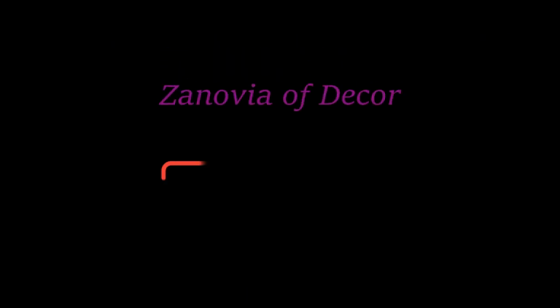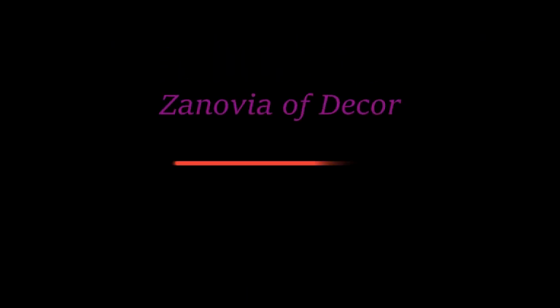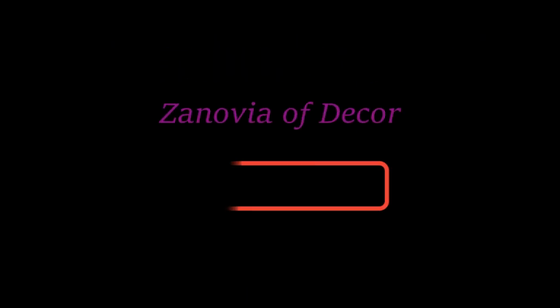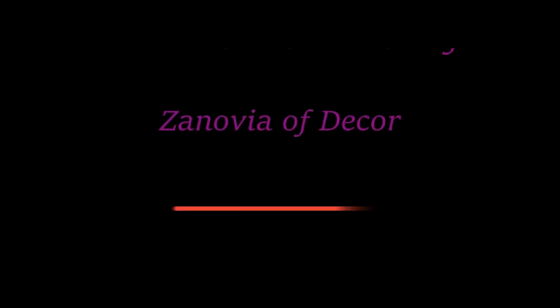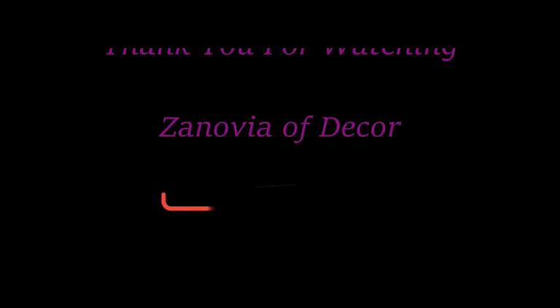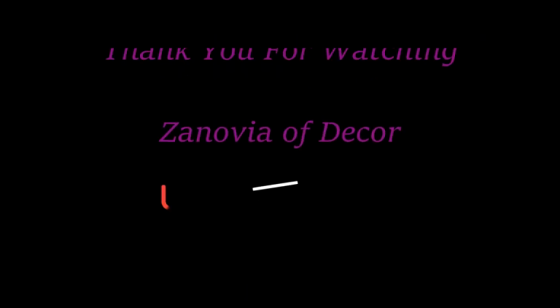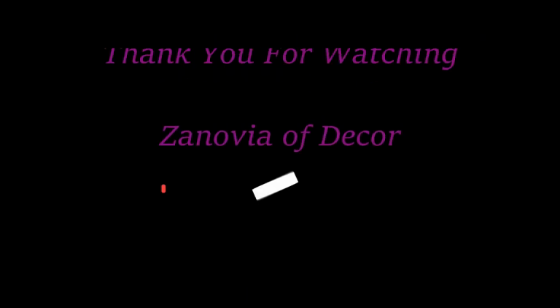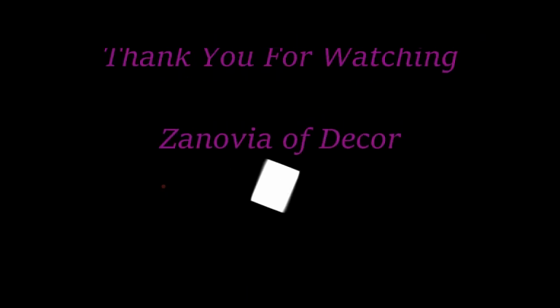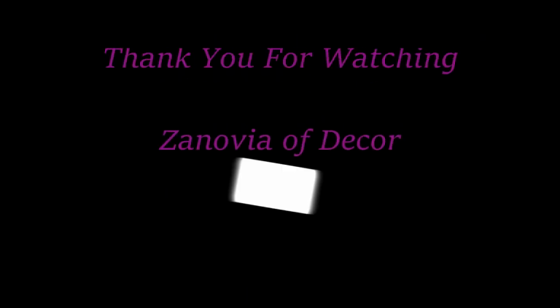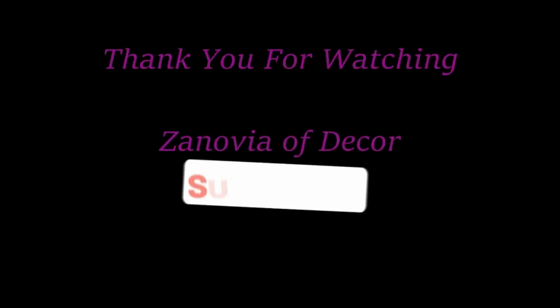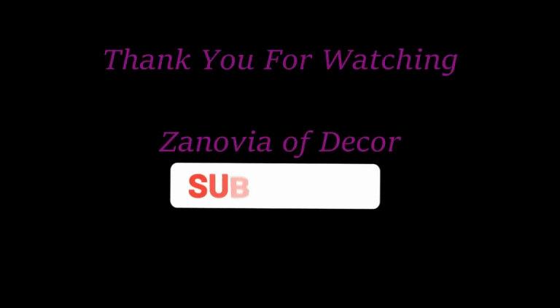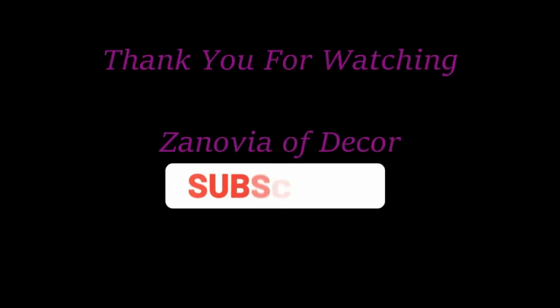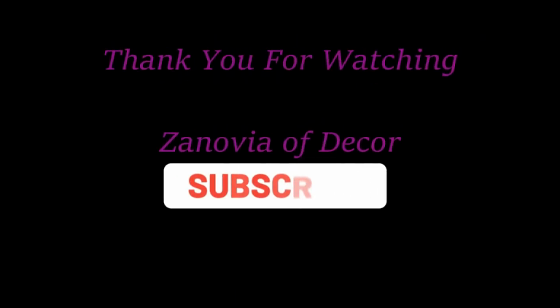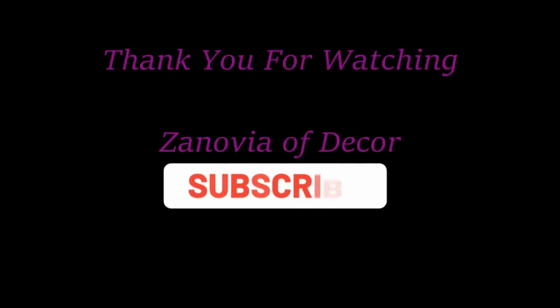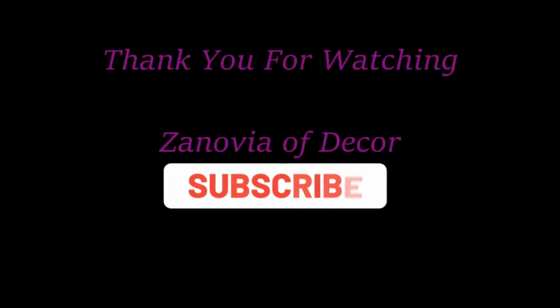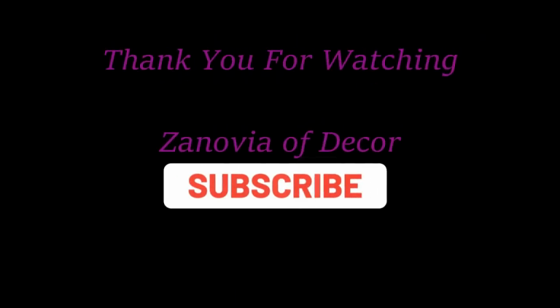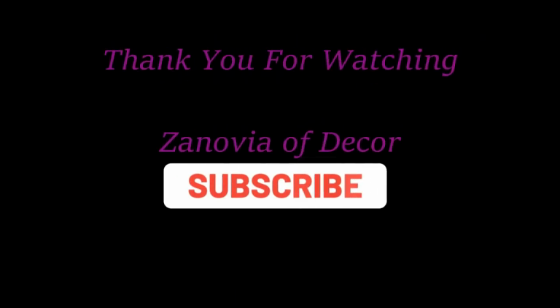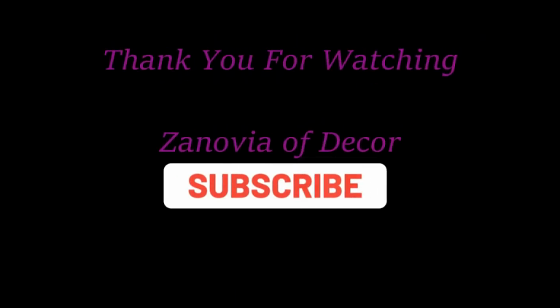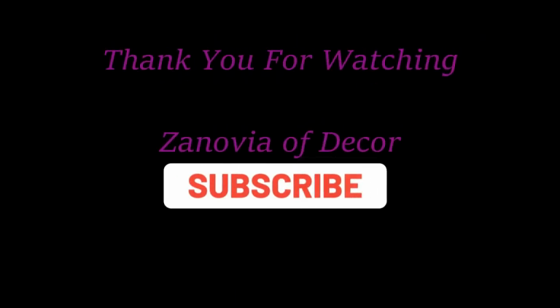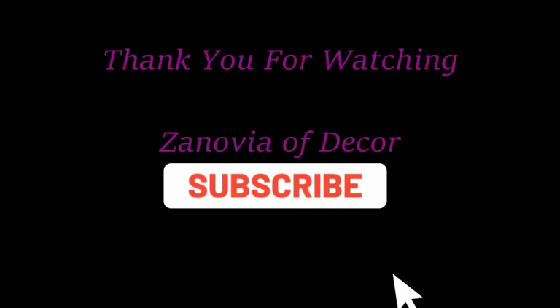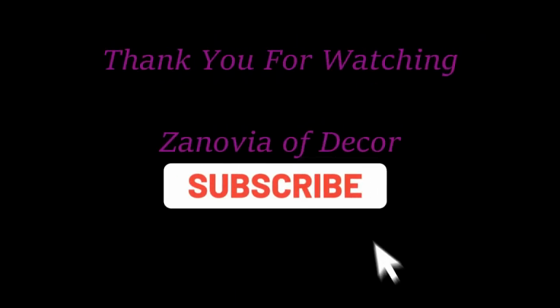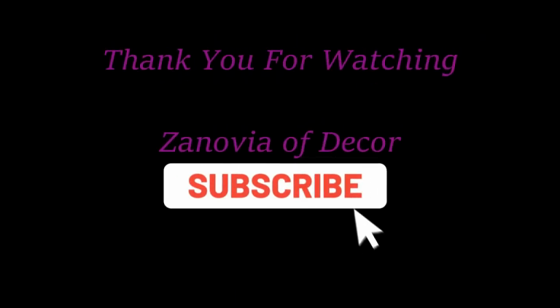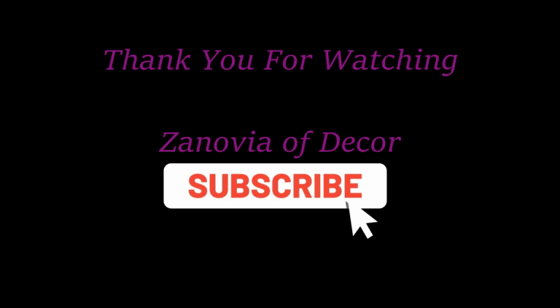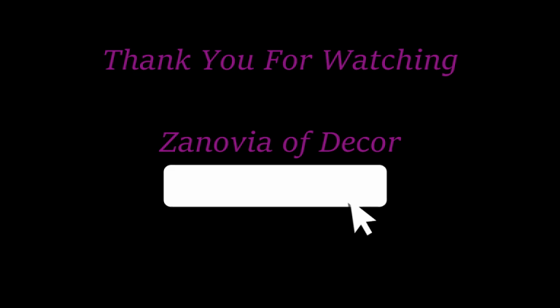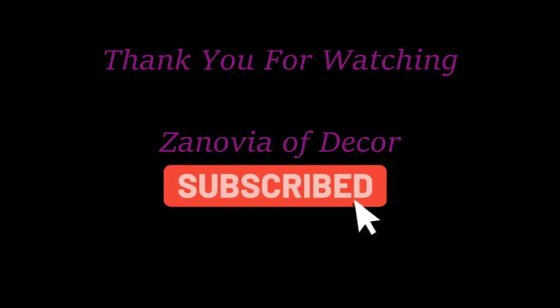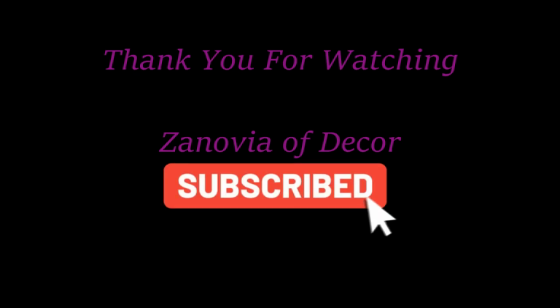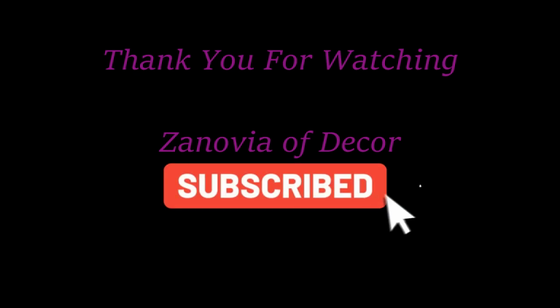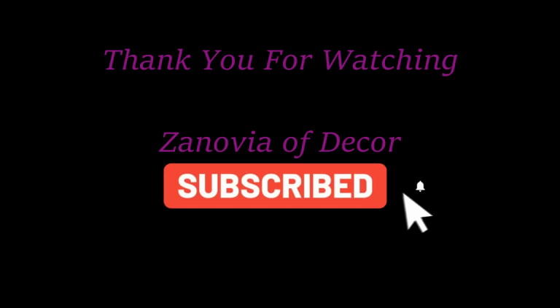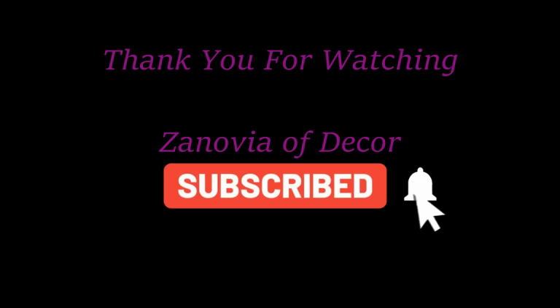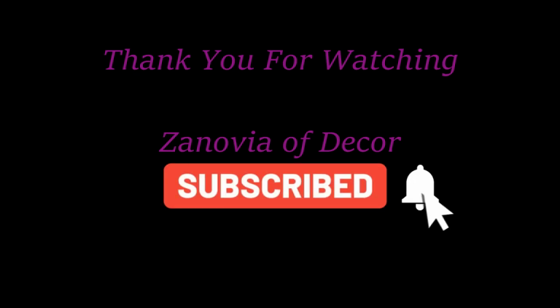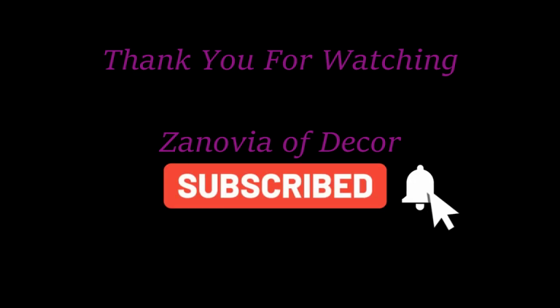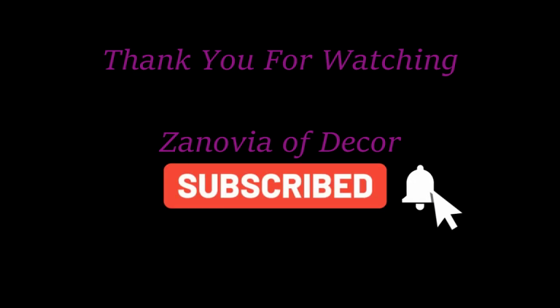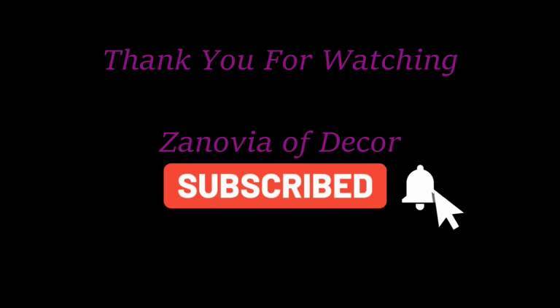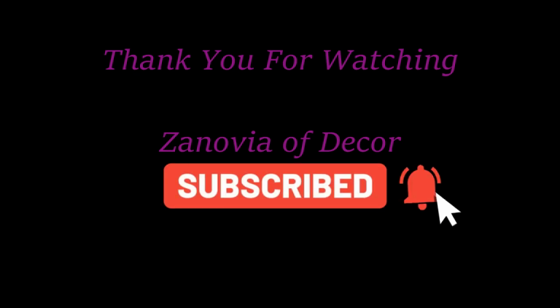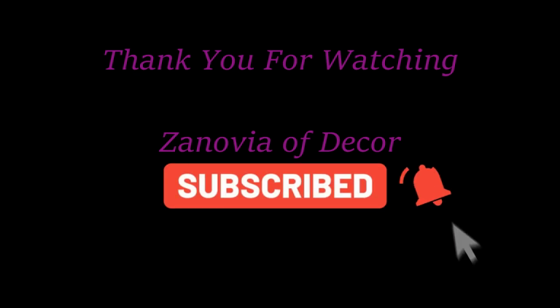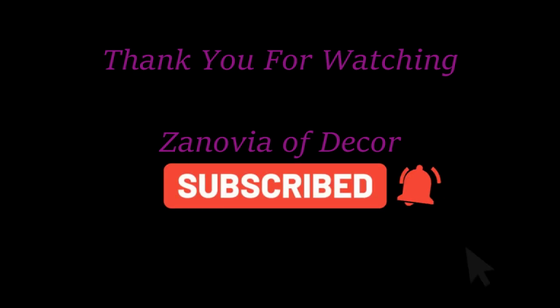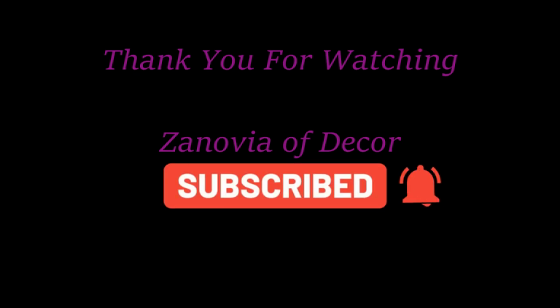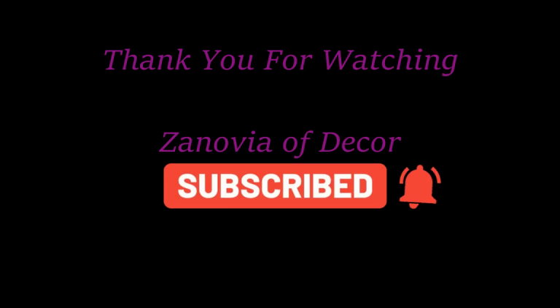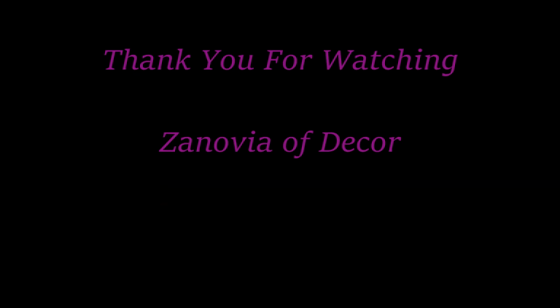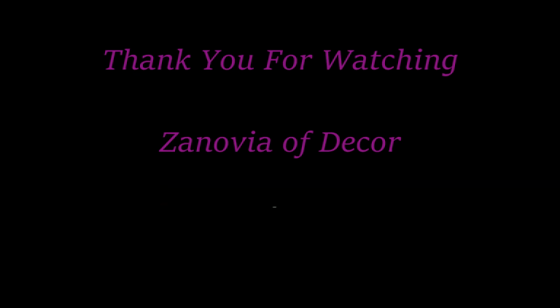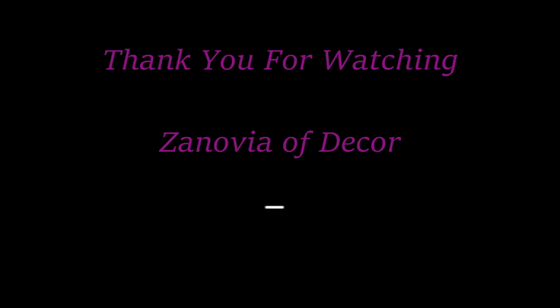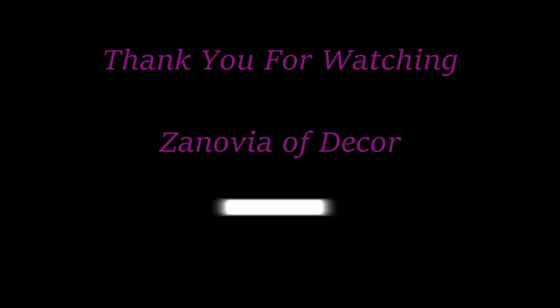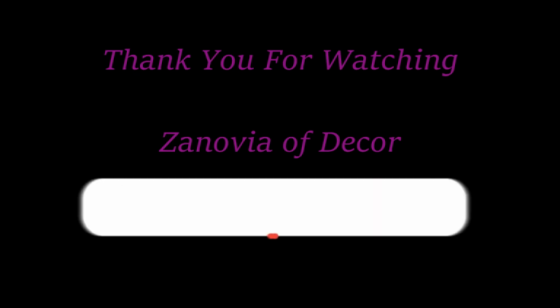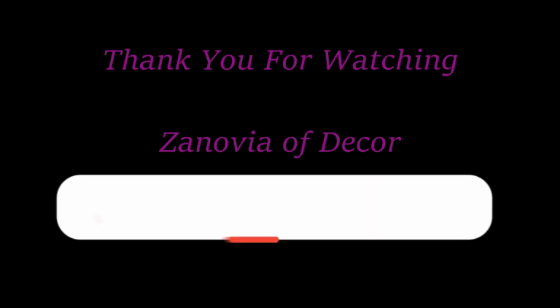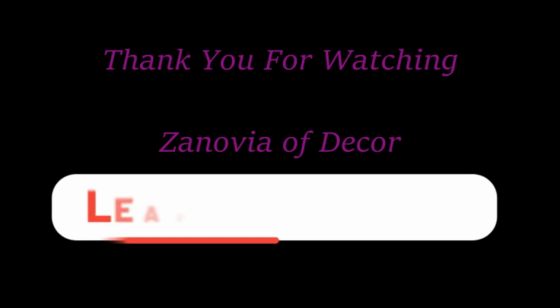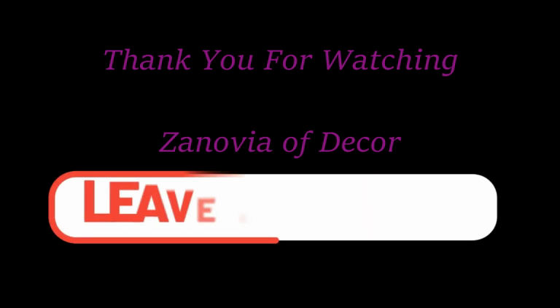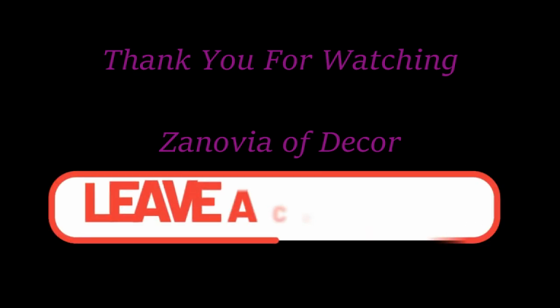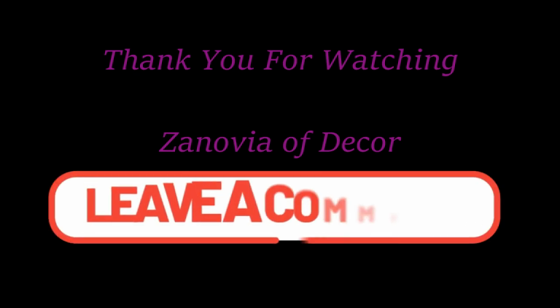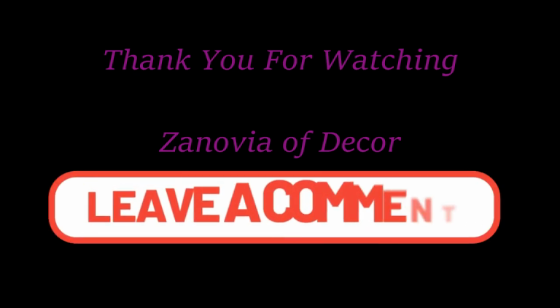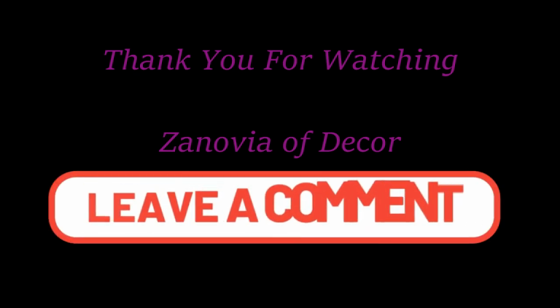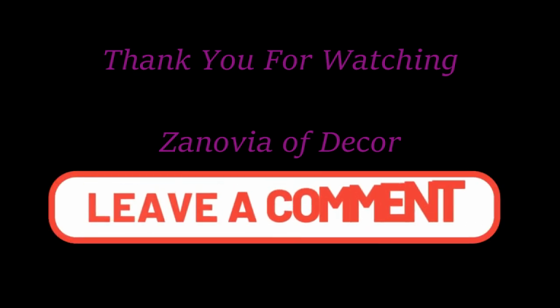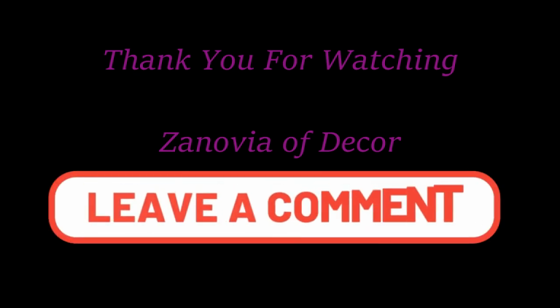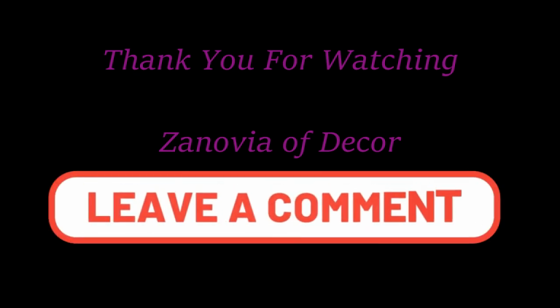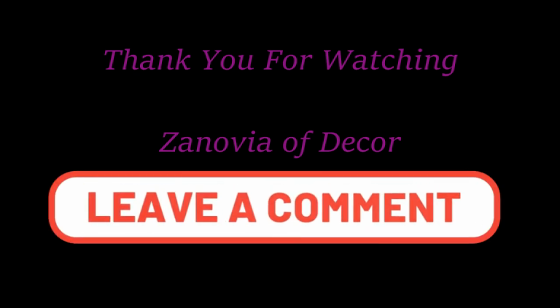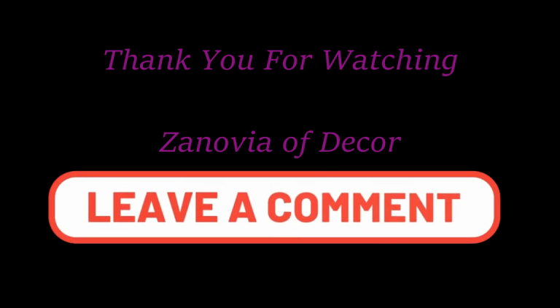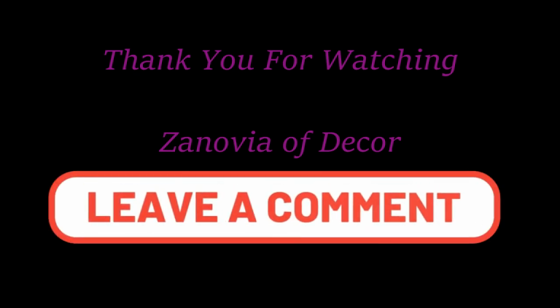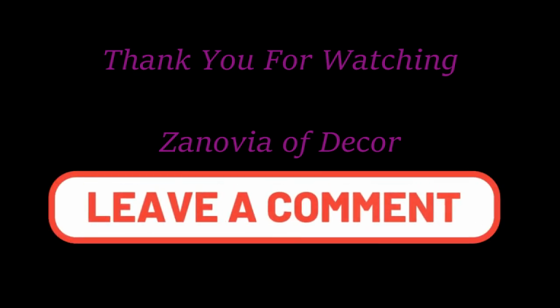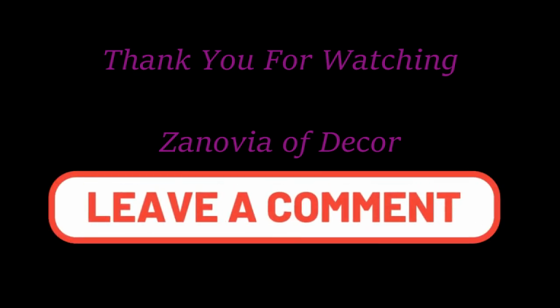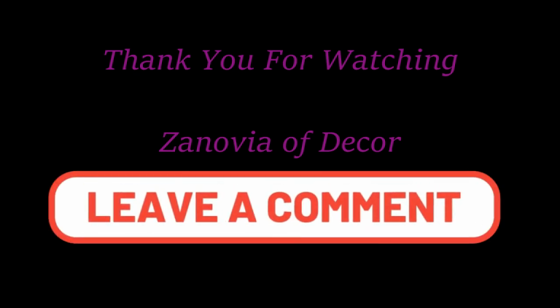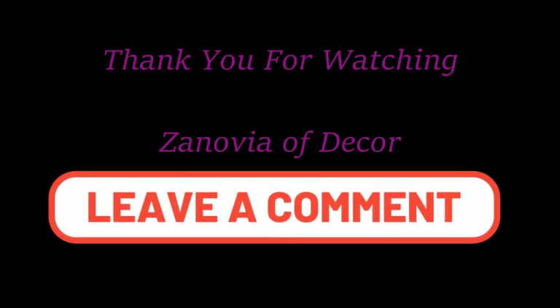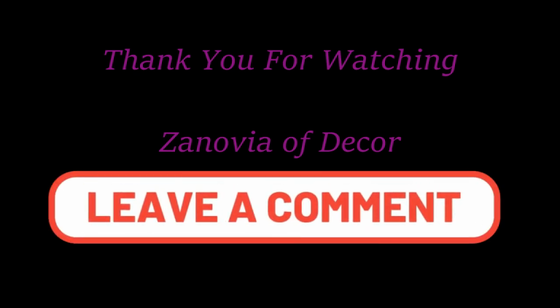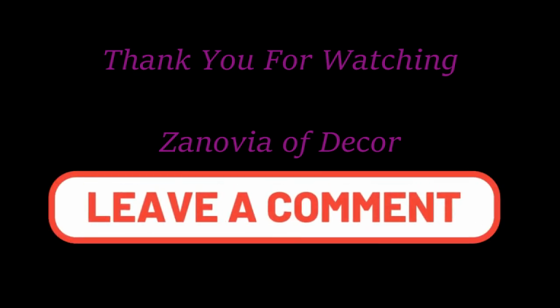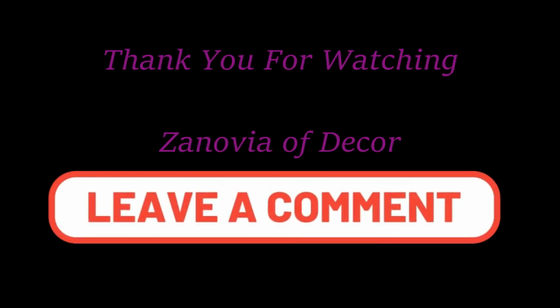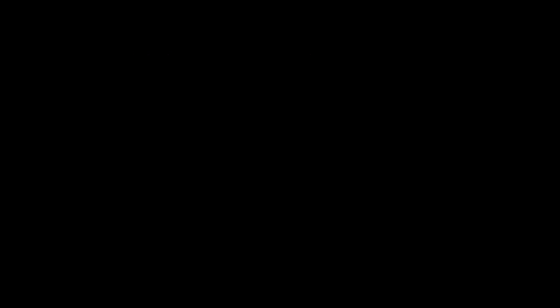Thanks for watching! Don't forget to subscribe and hit that bell so I can bring you more videos, and leave a comment. Bye bye!